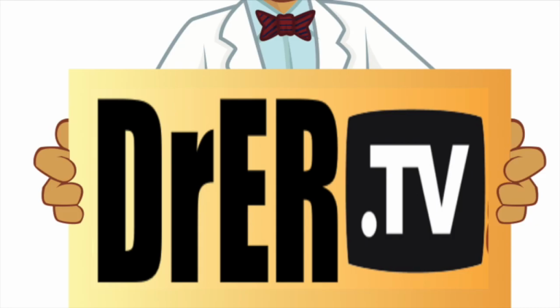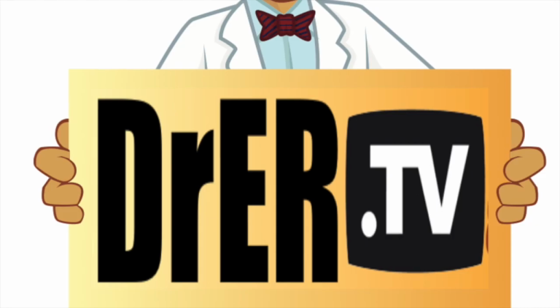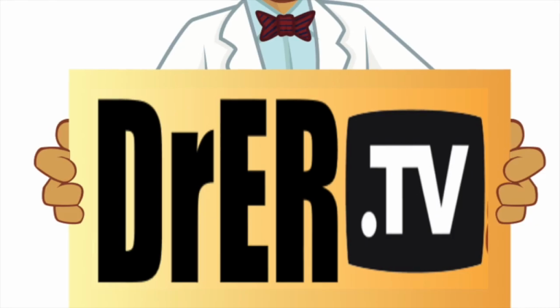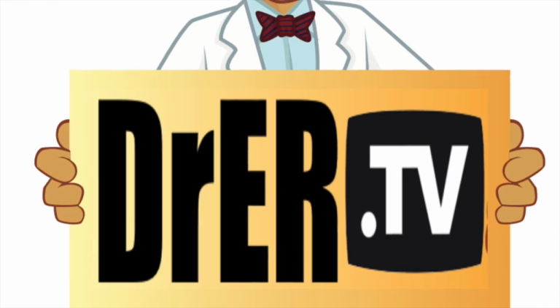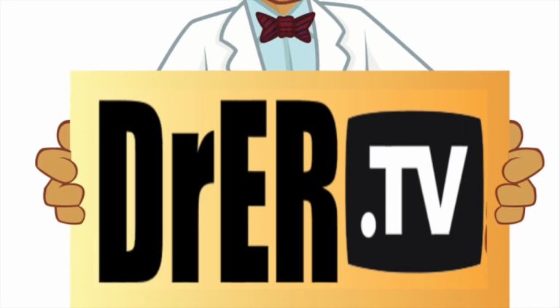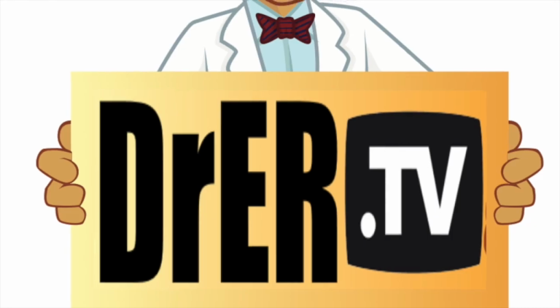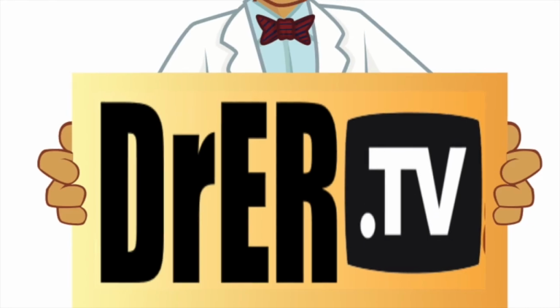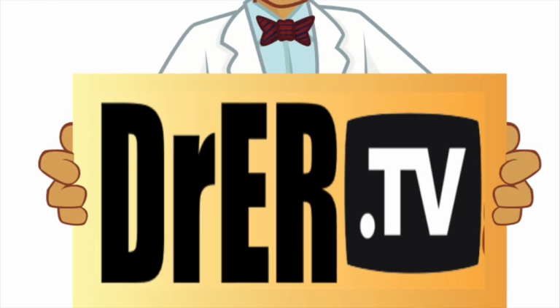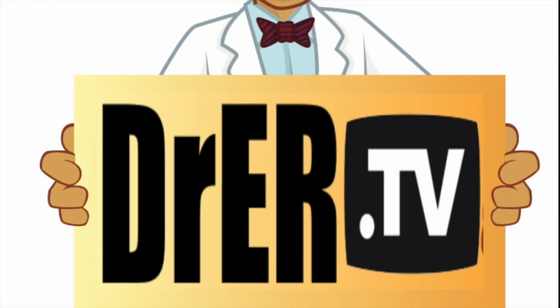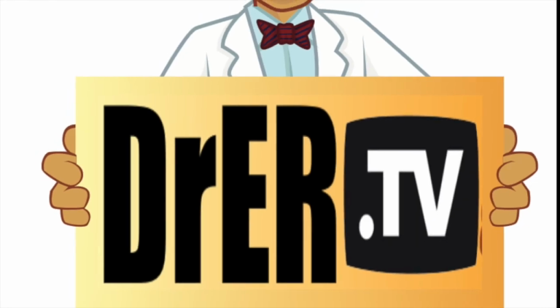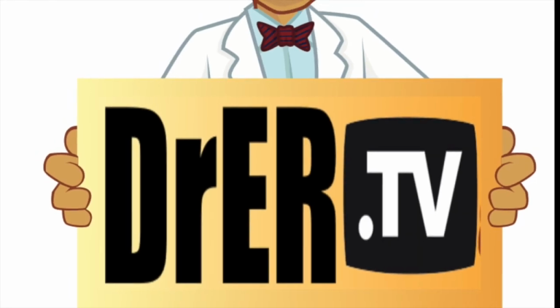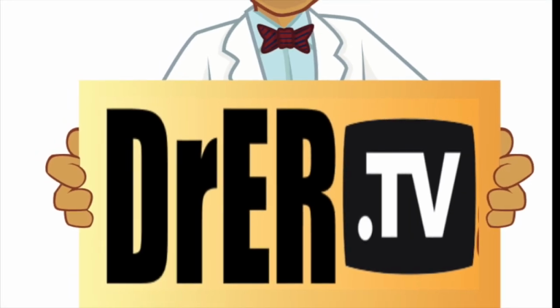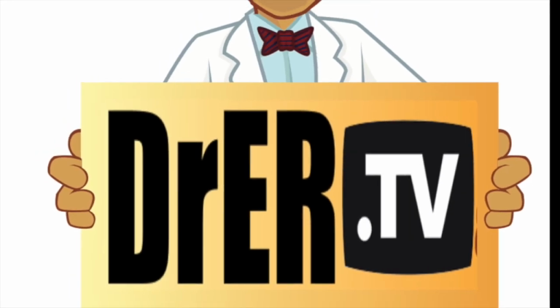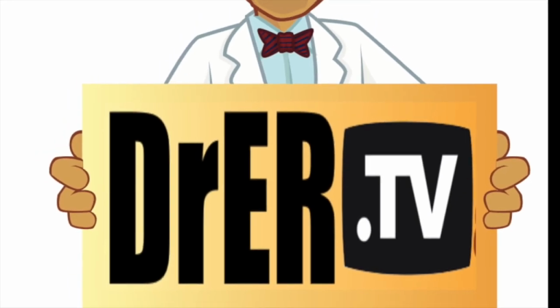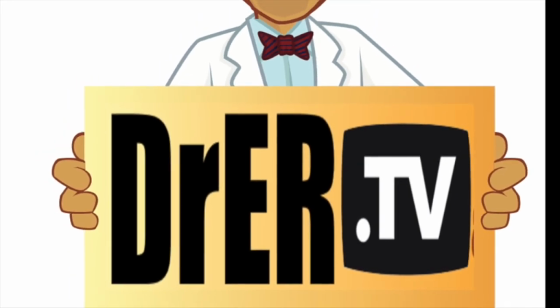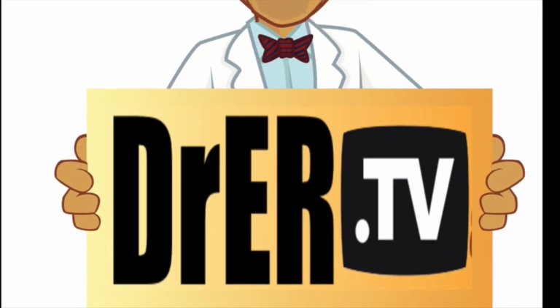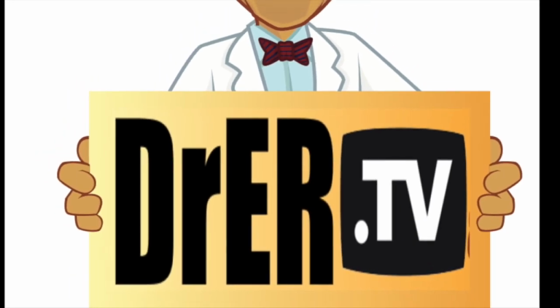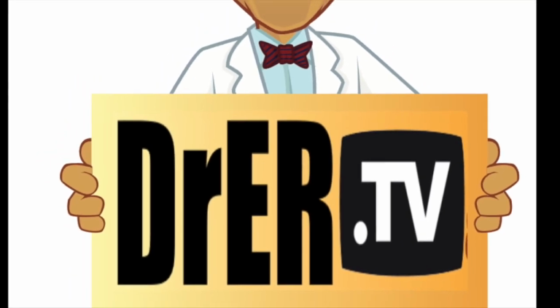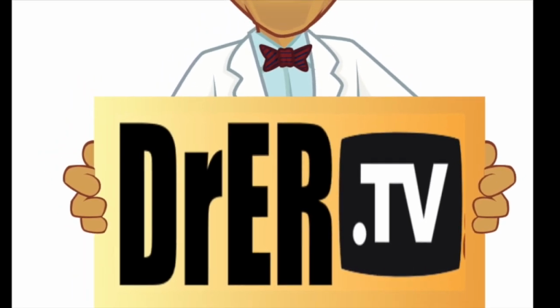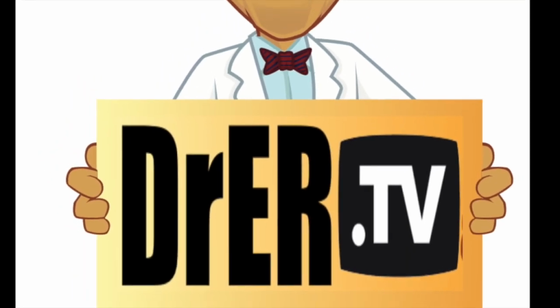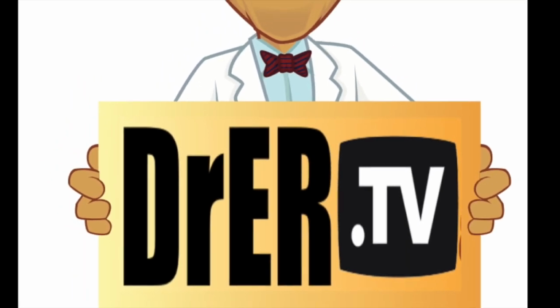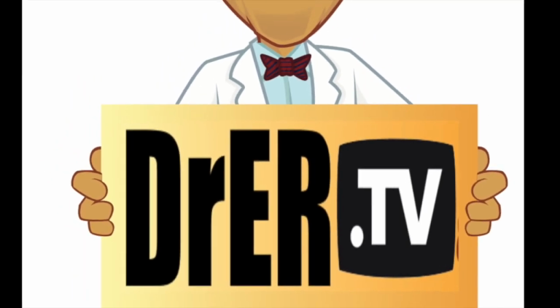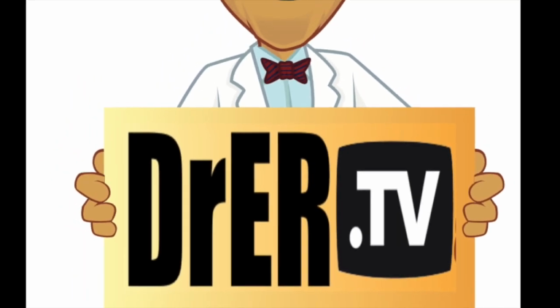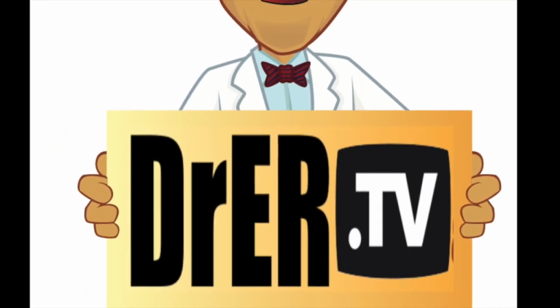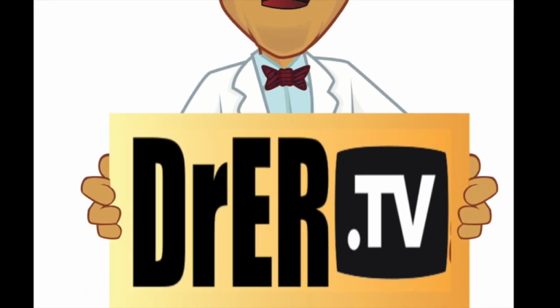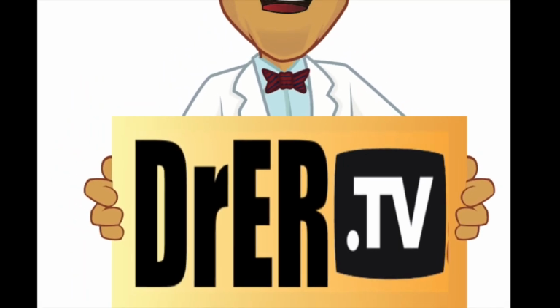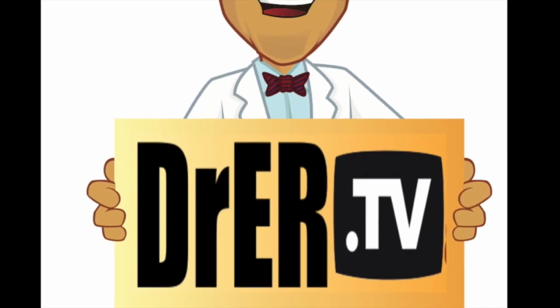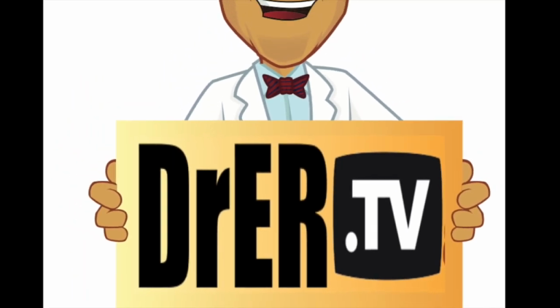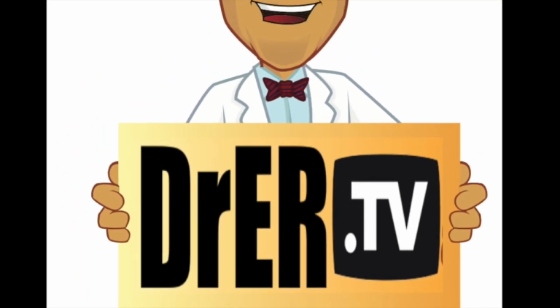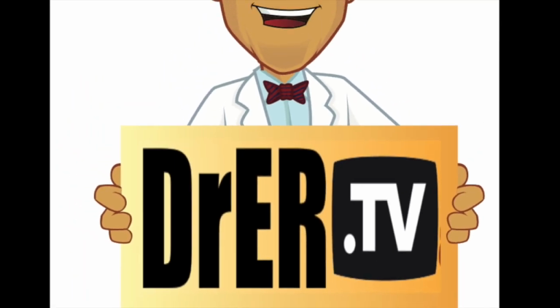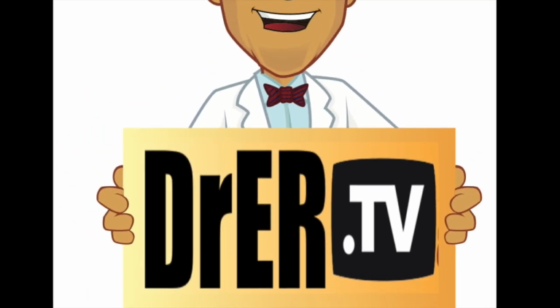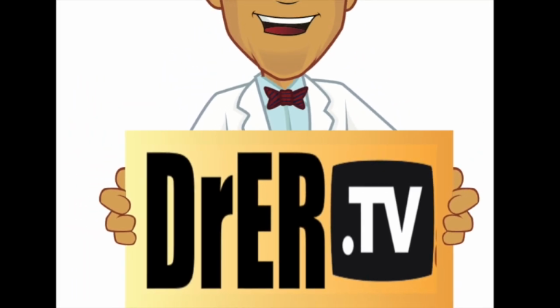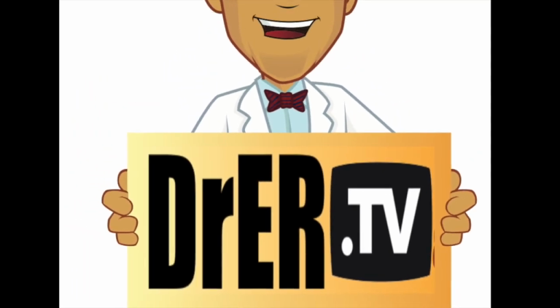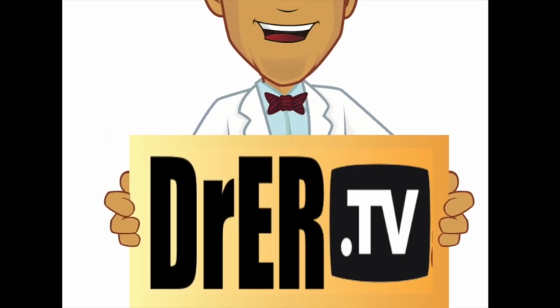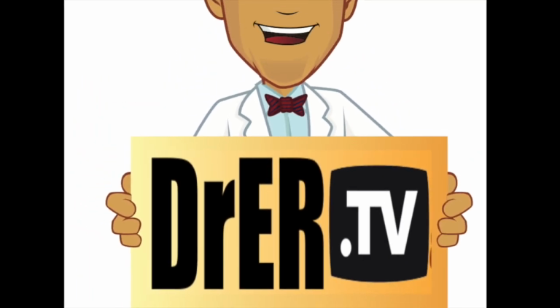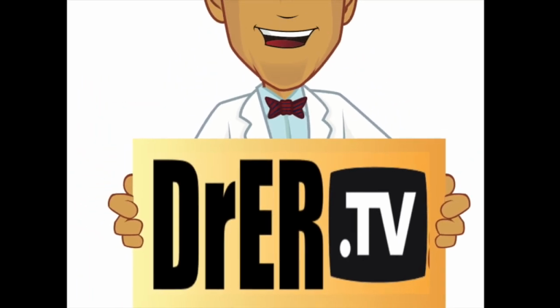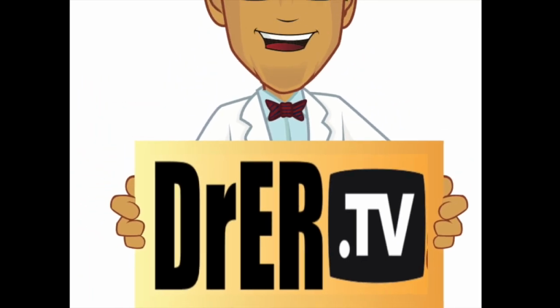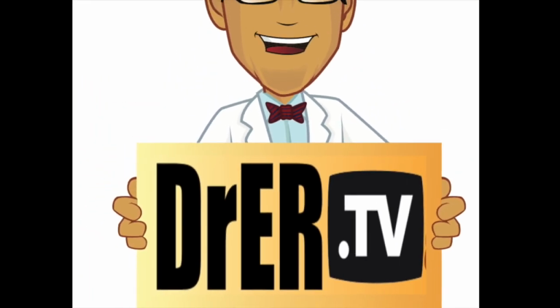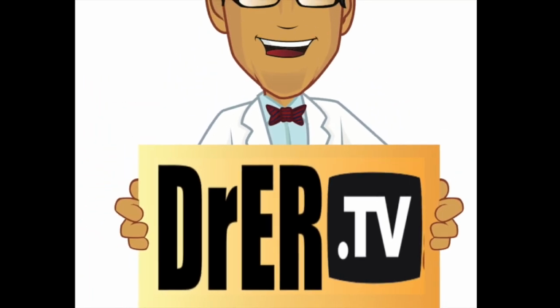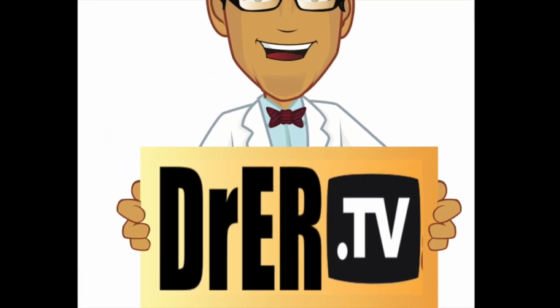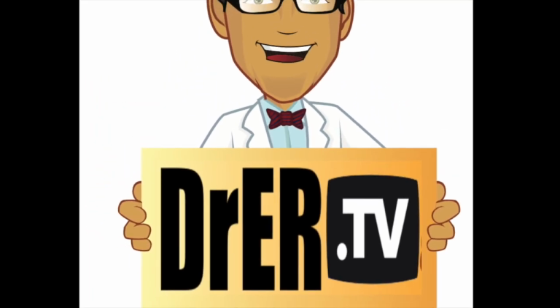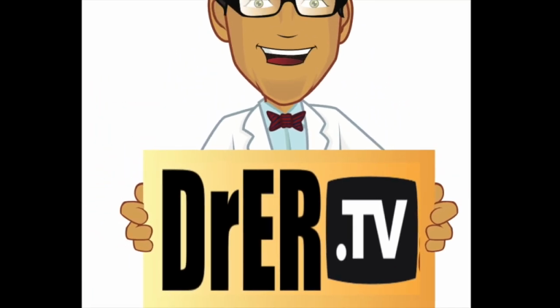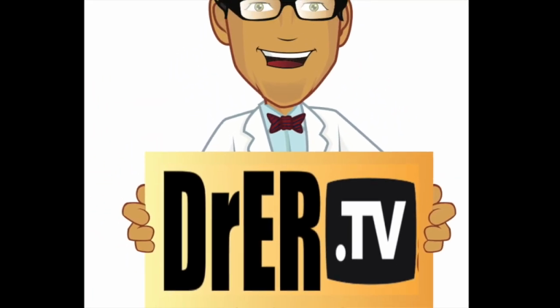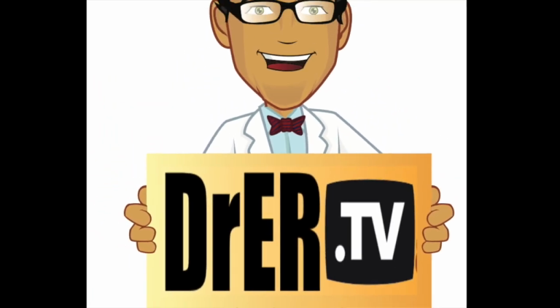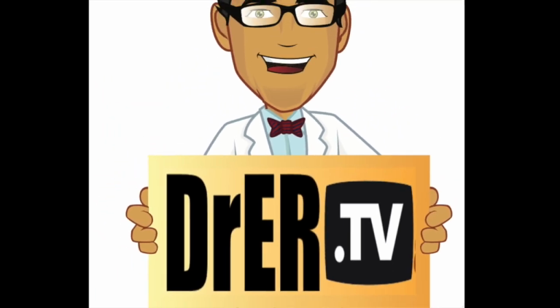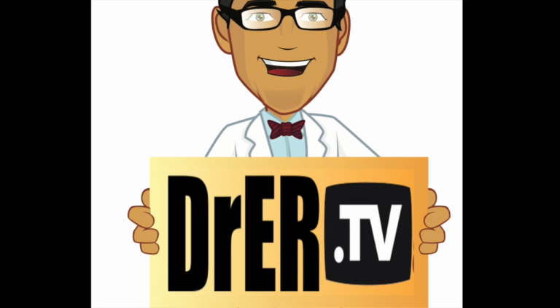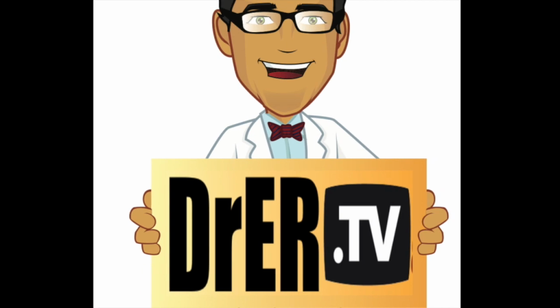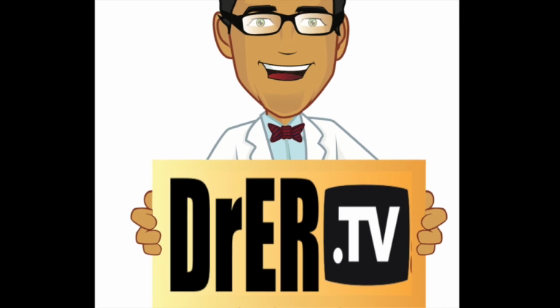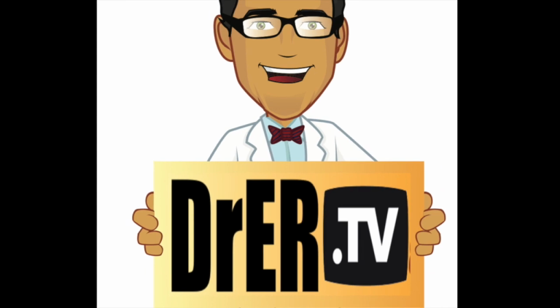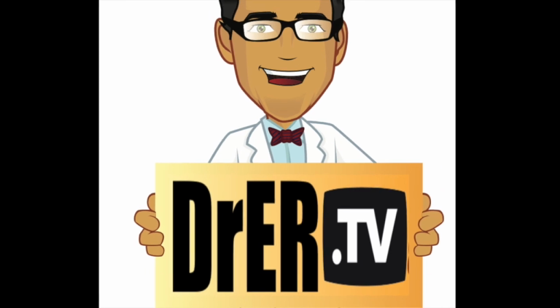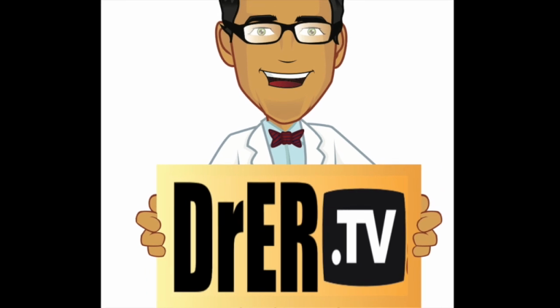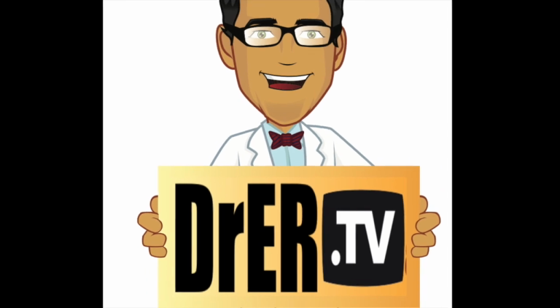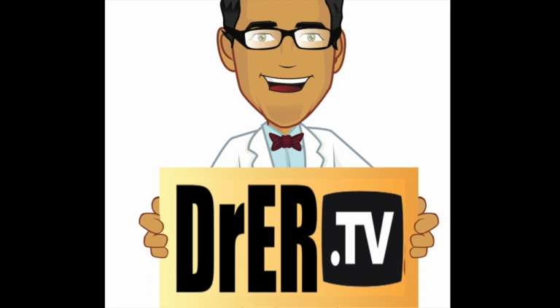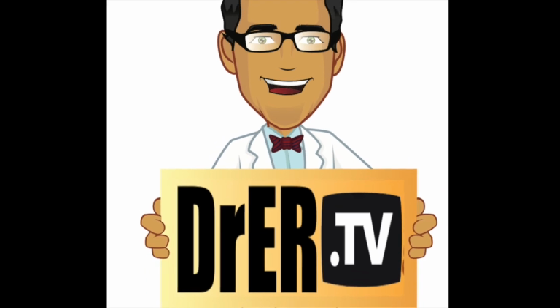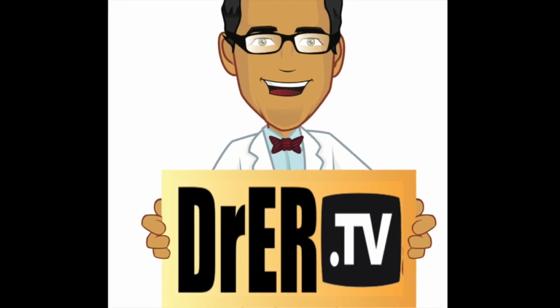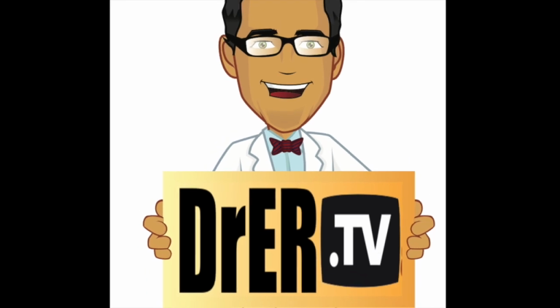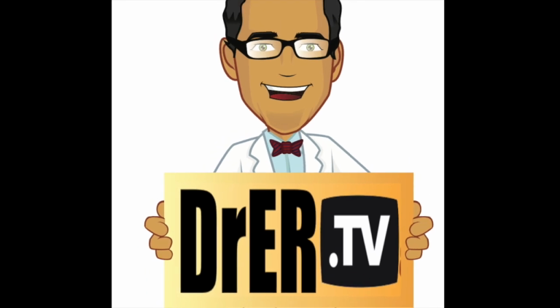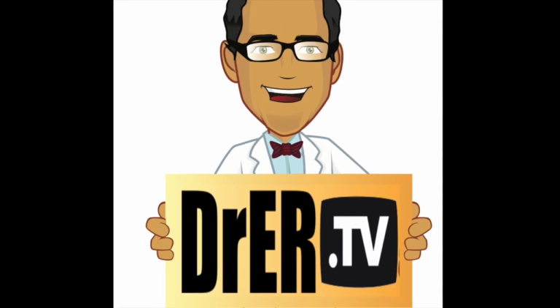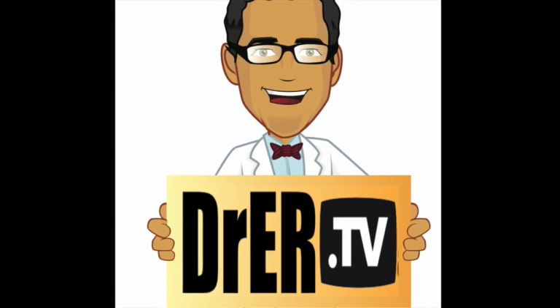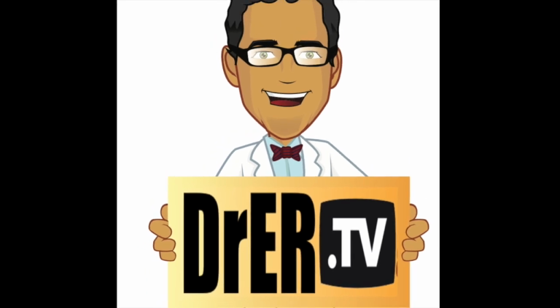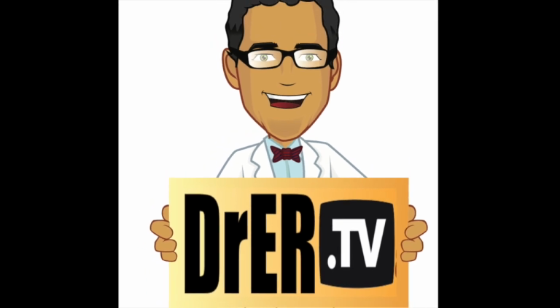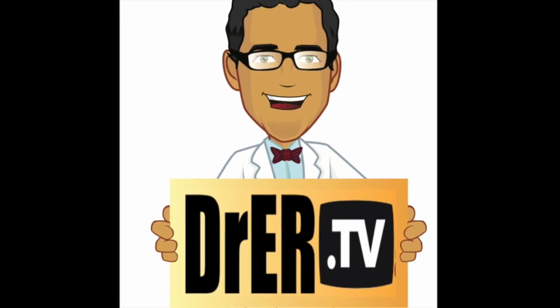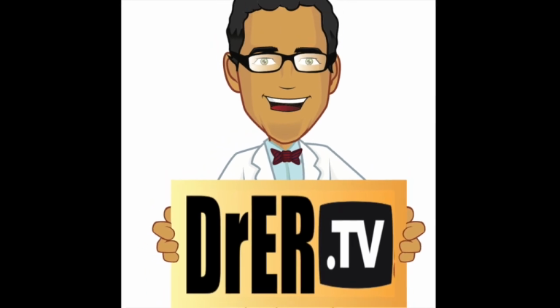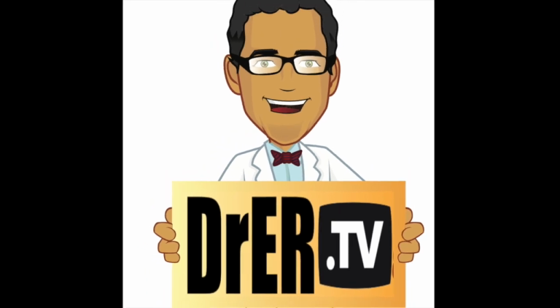Hello everybody, Dr. Carlo Oller, Board Certified Emergency Physician with Dr.ER.TV.